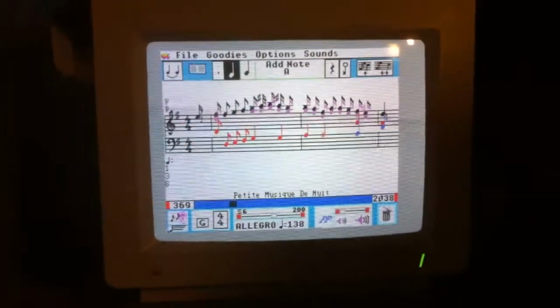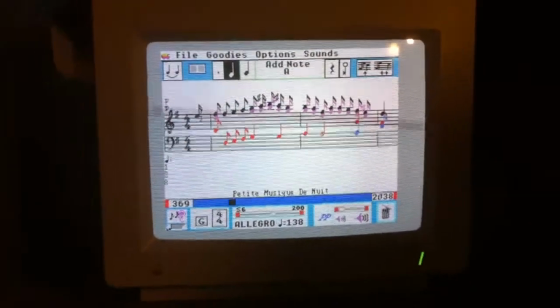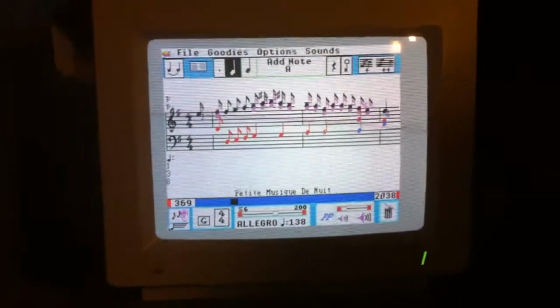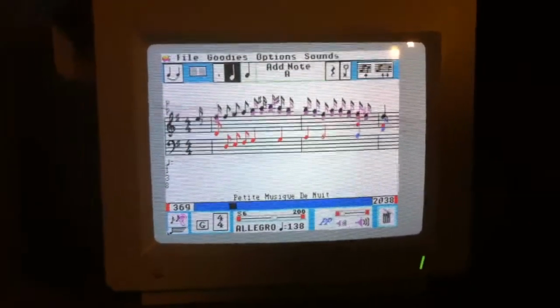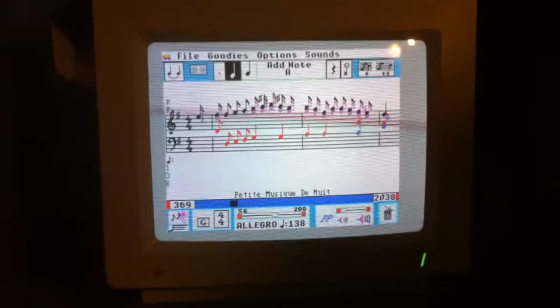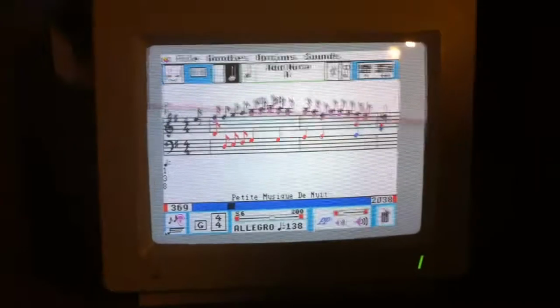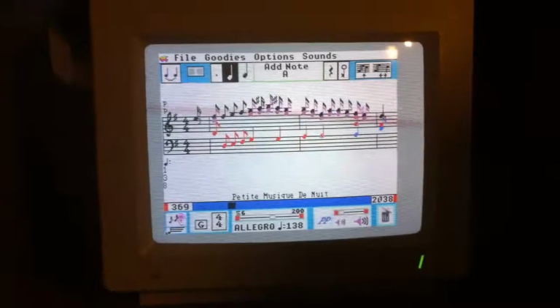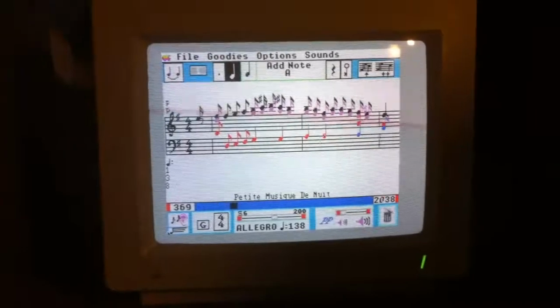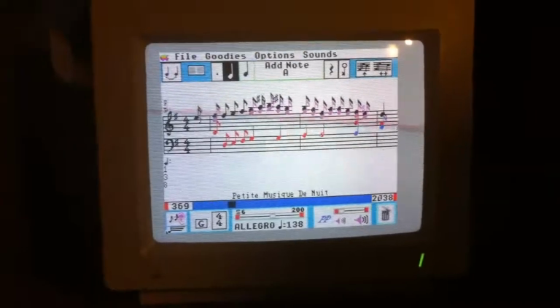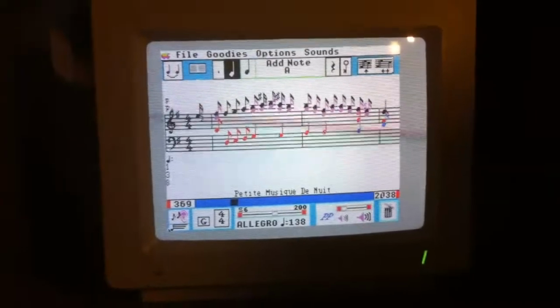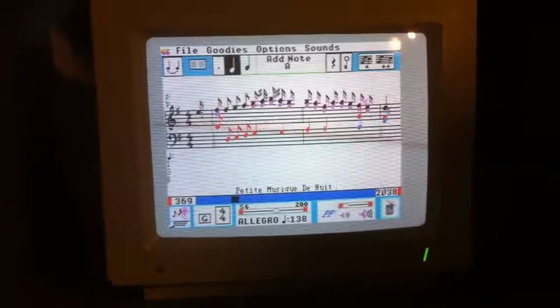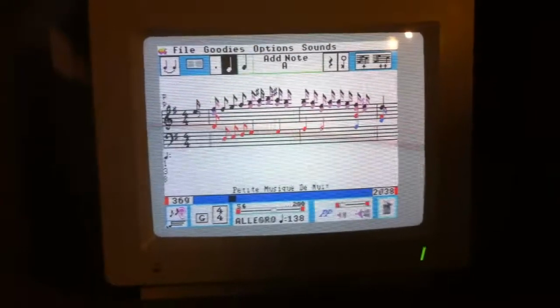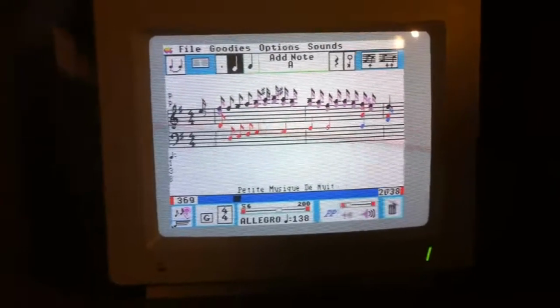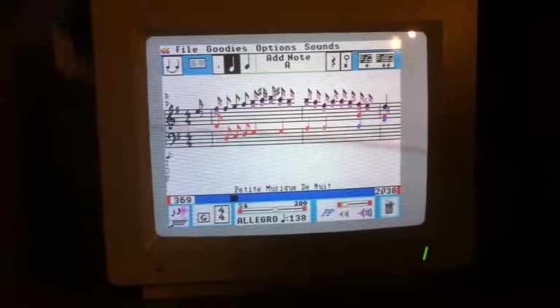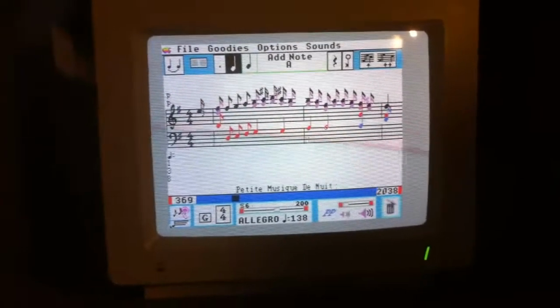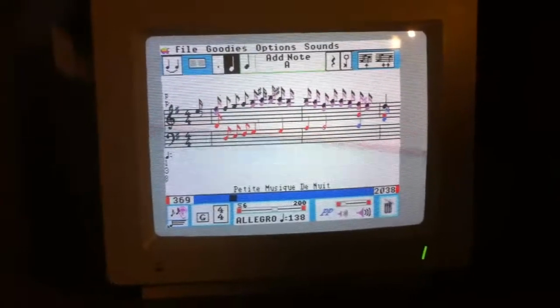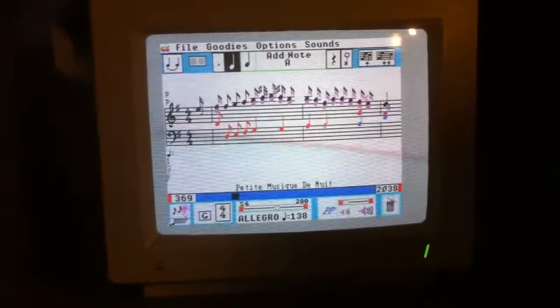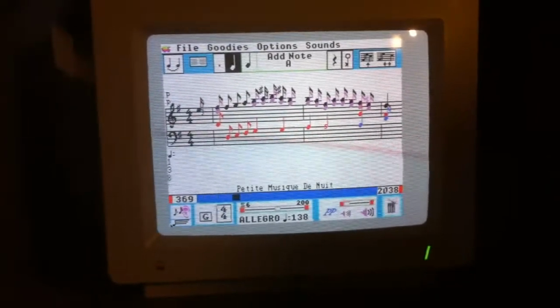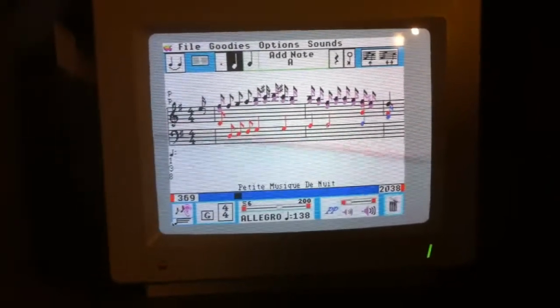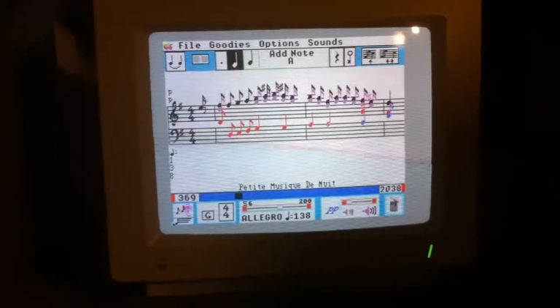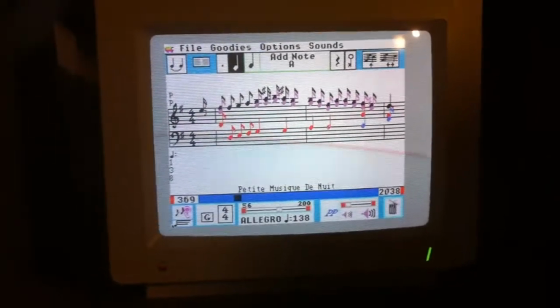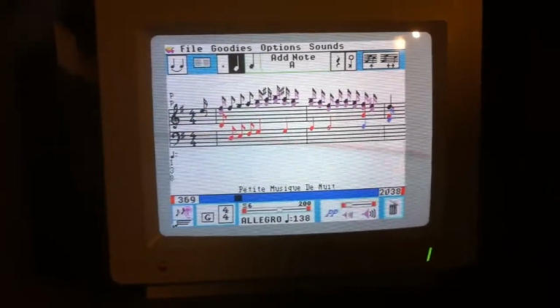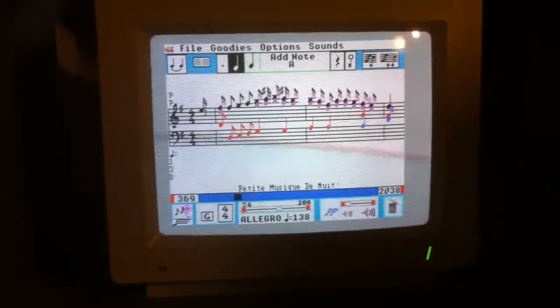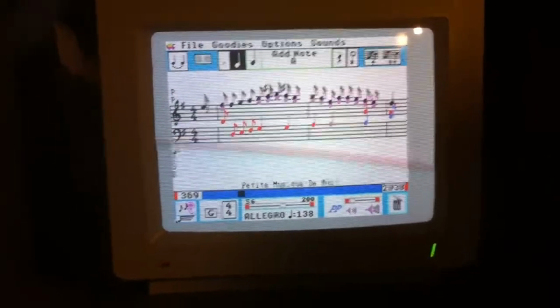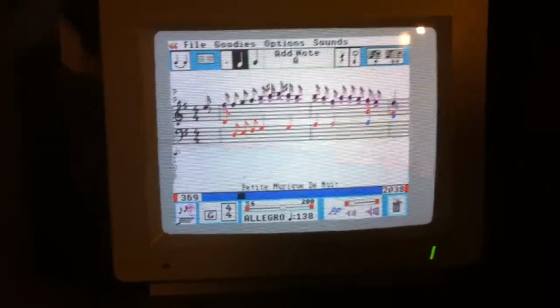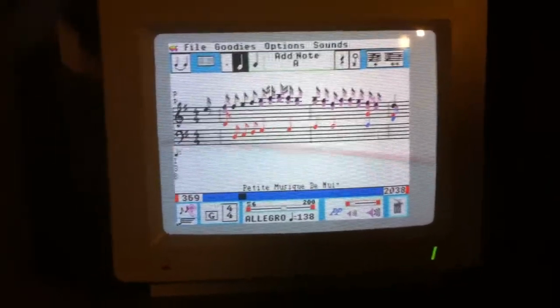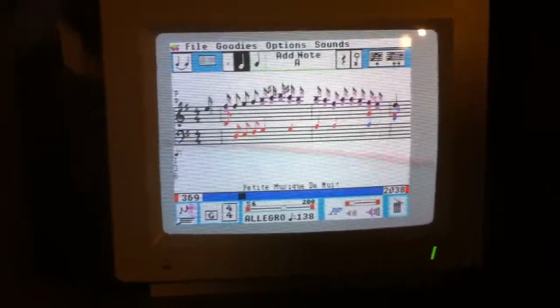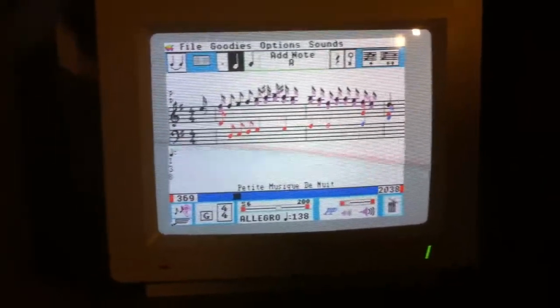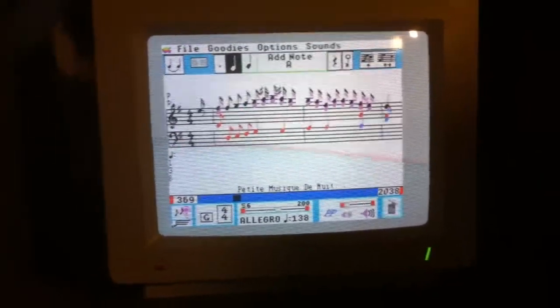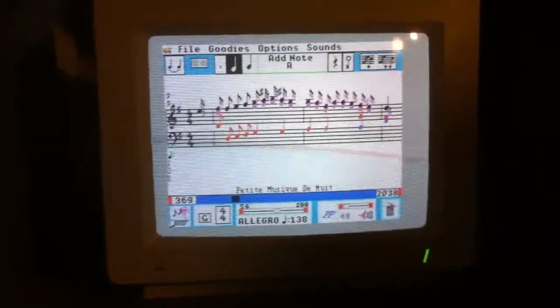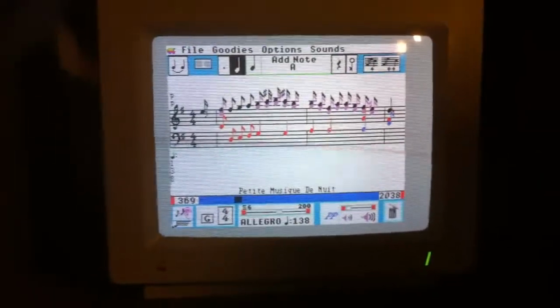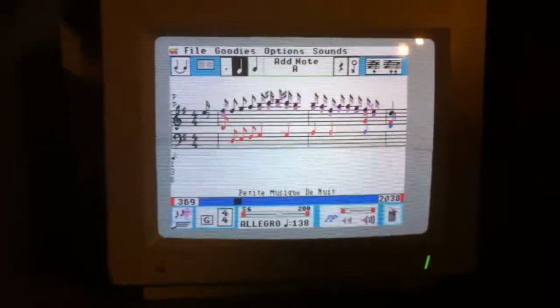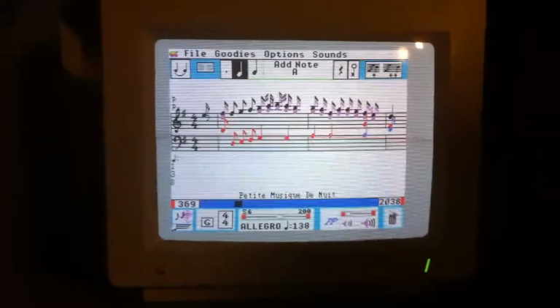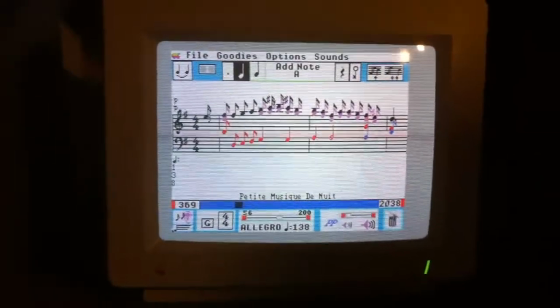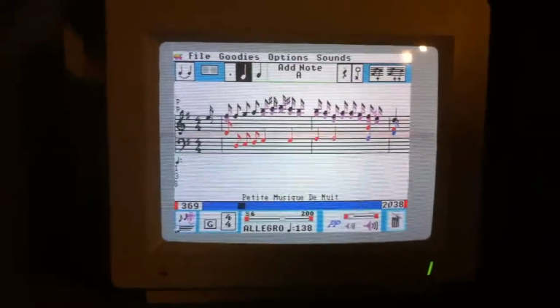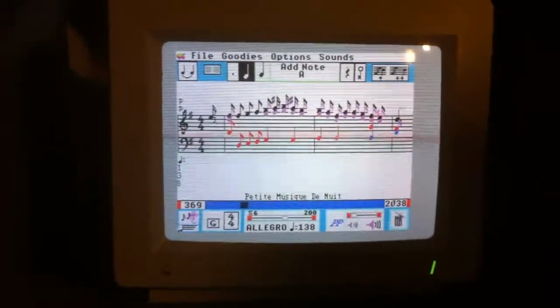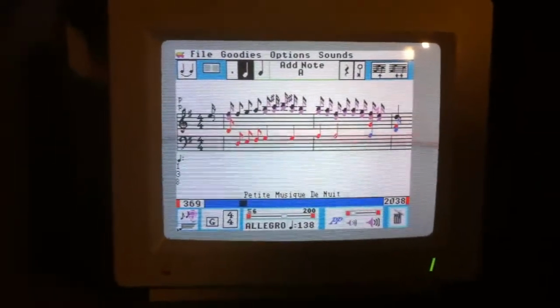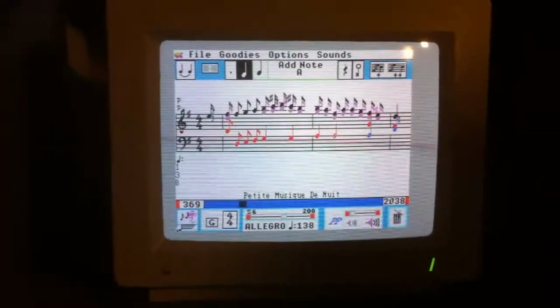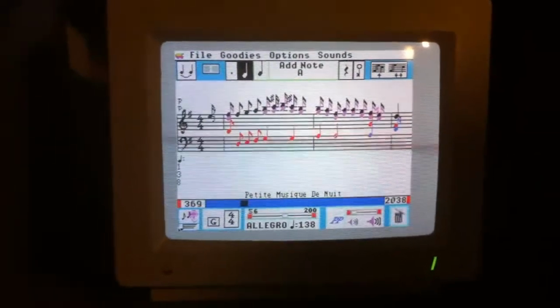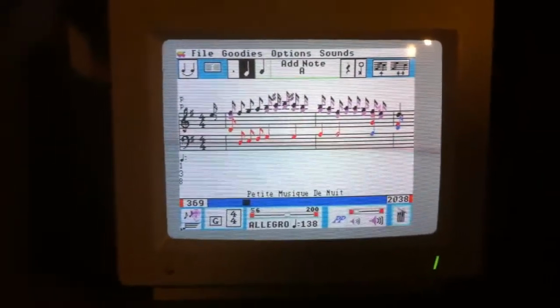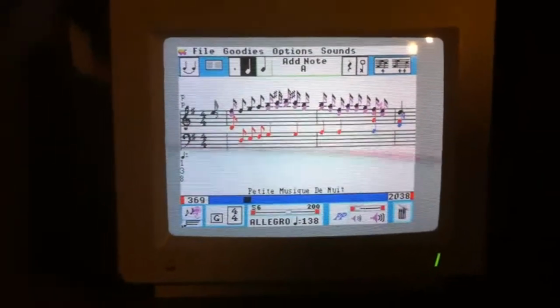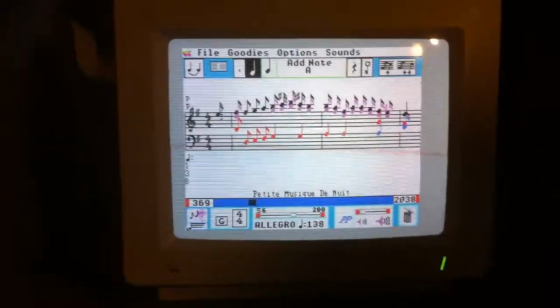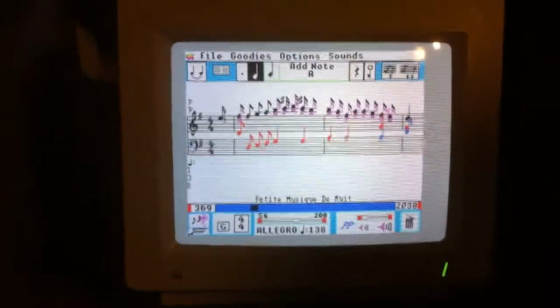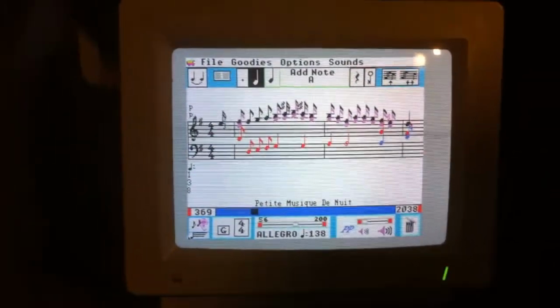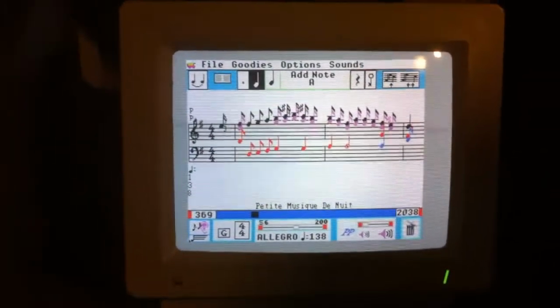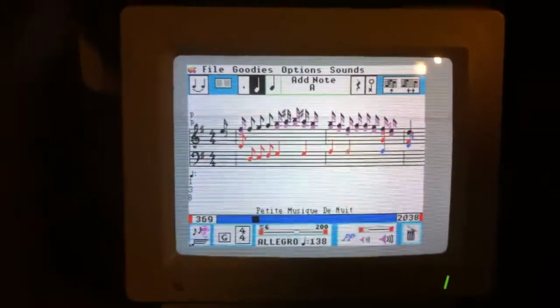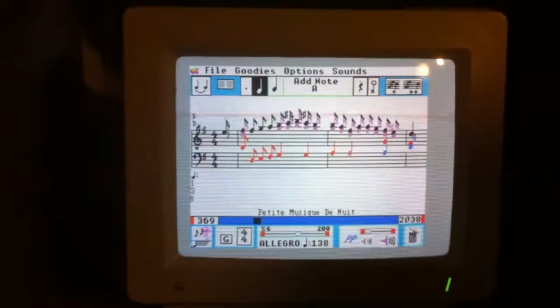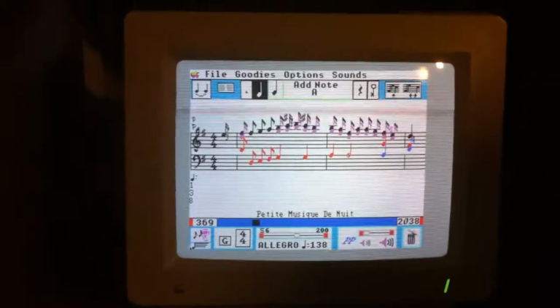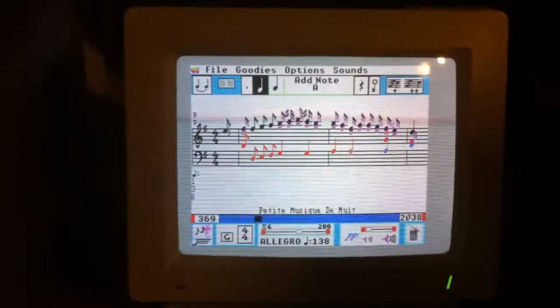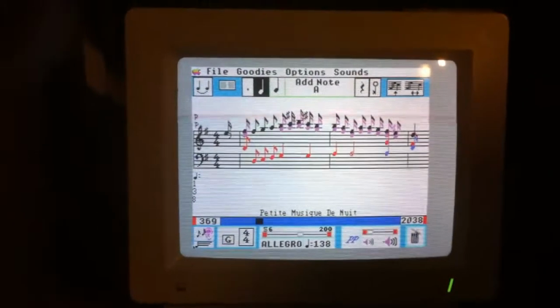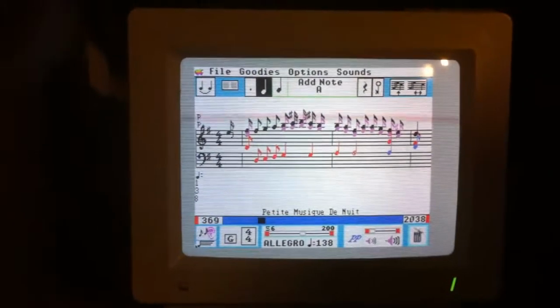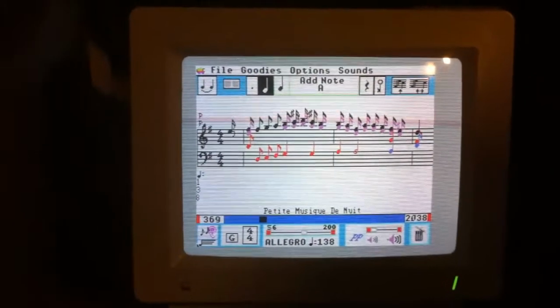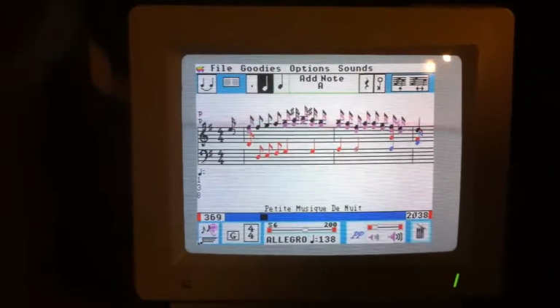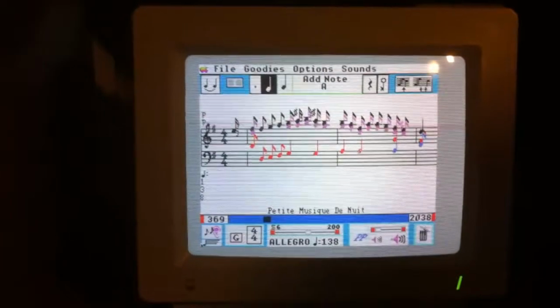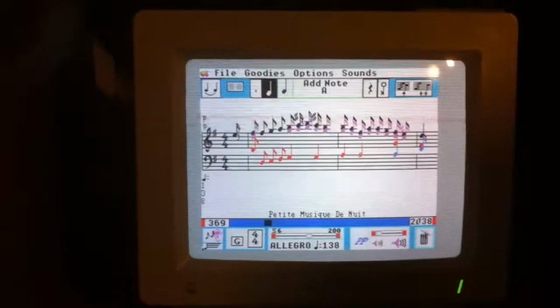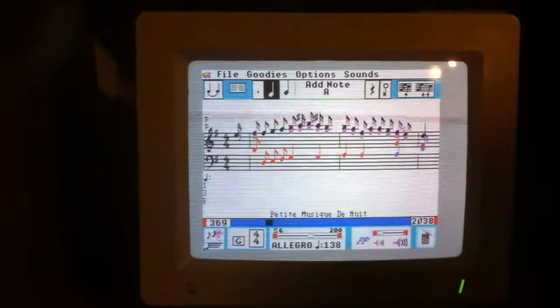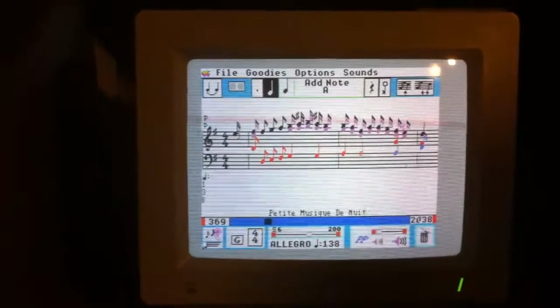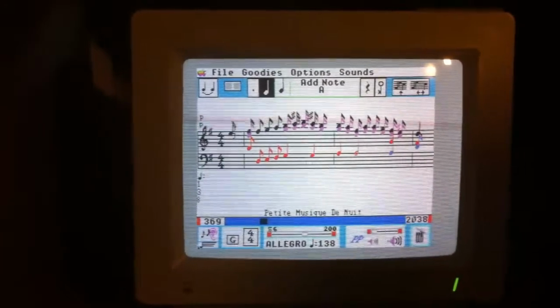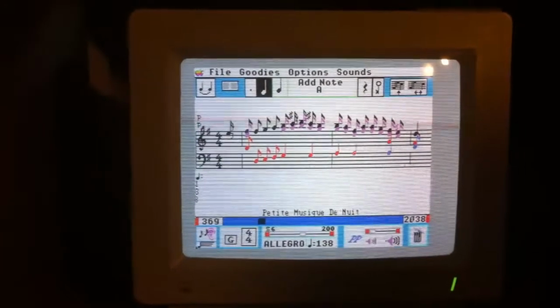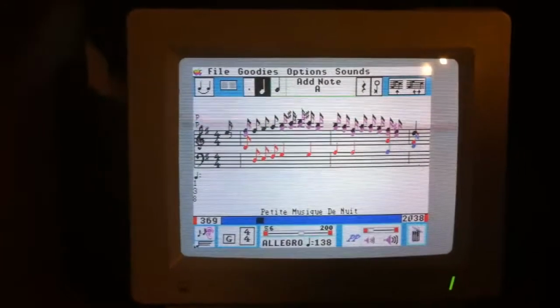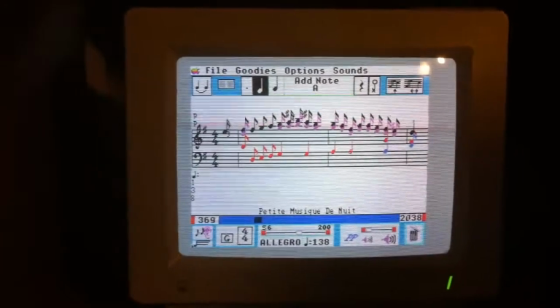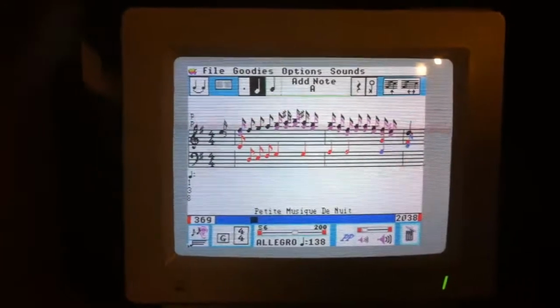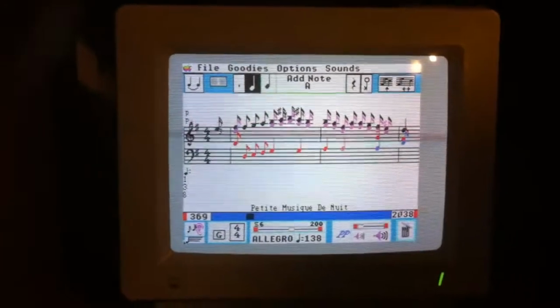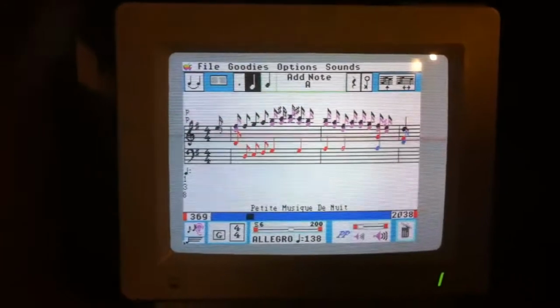The Apple IIgs was released well before that, and this keyboard was as well.